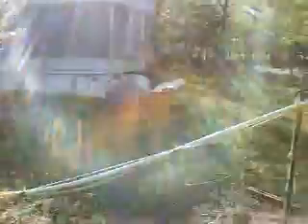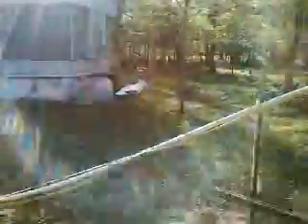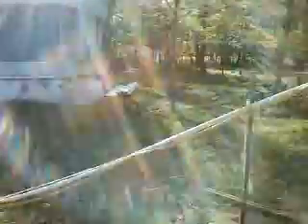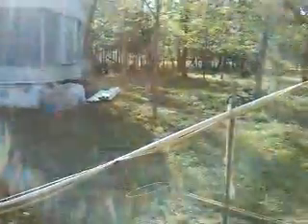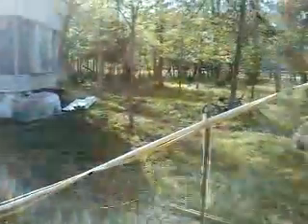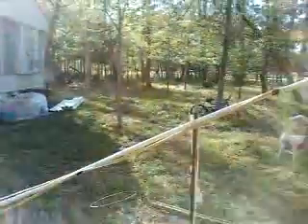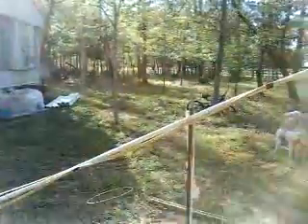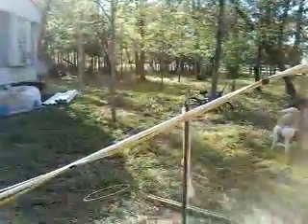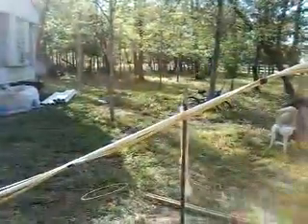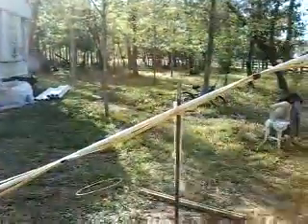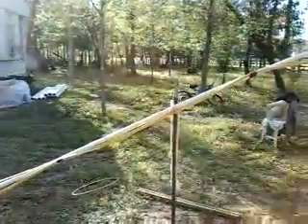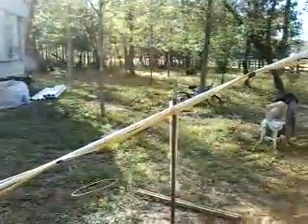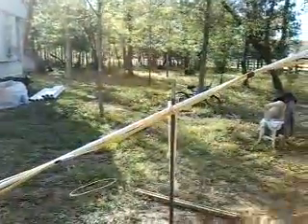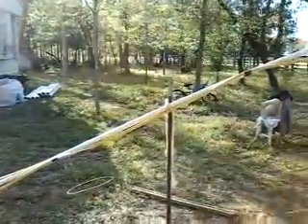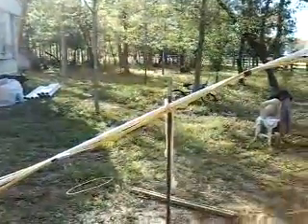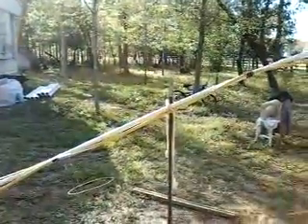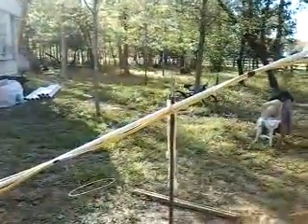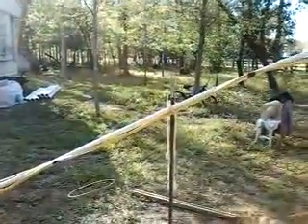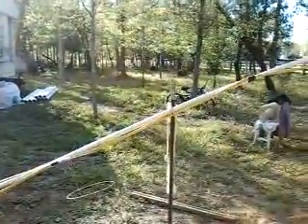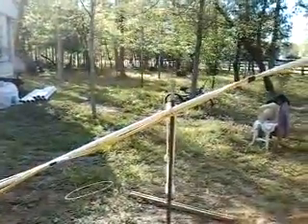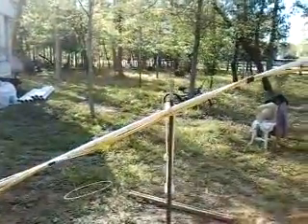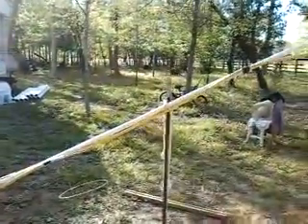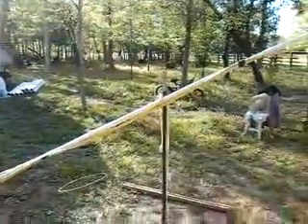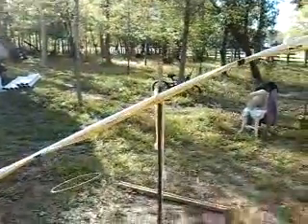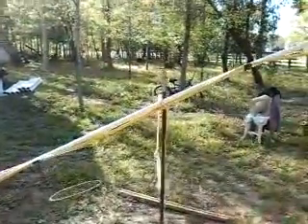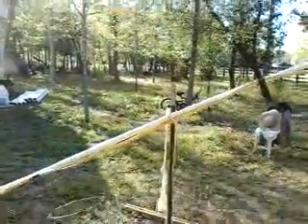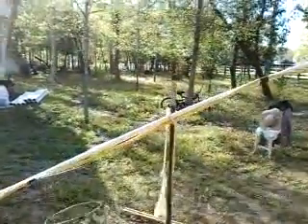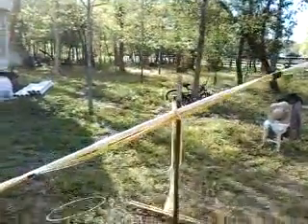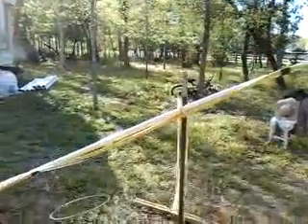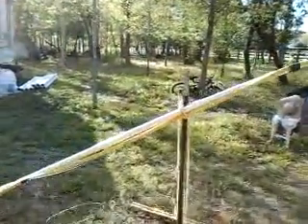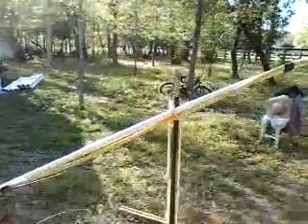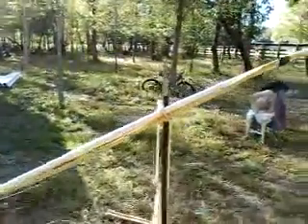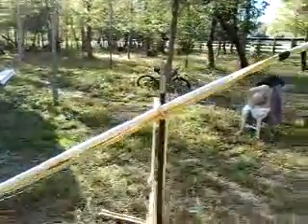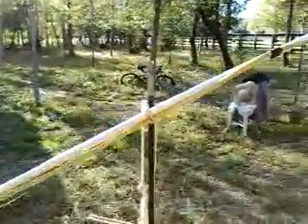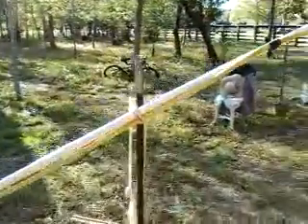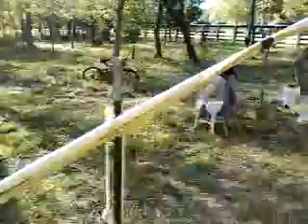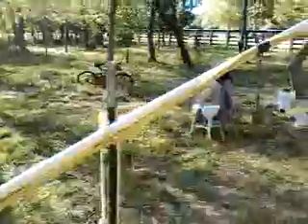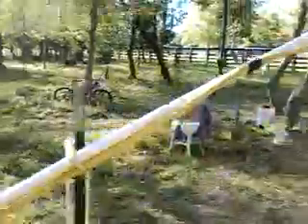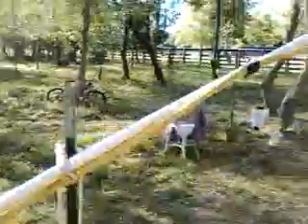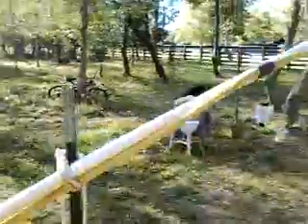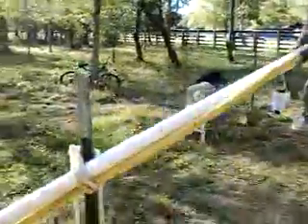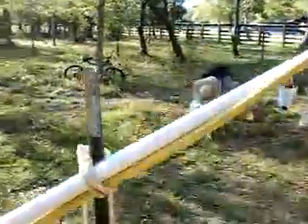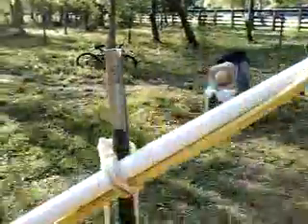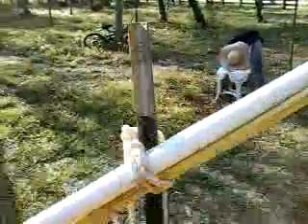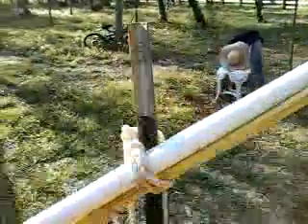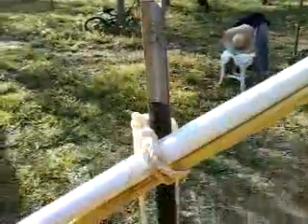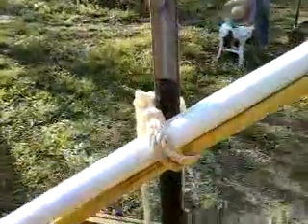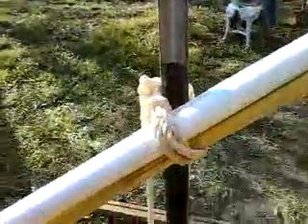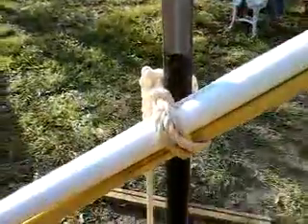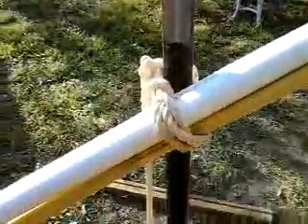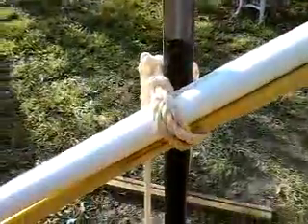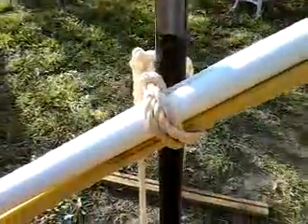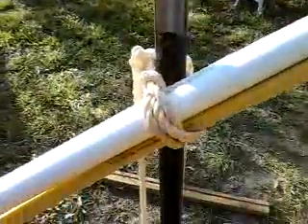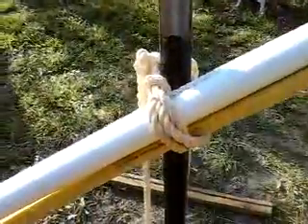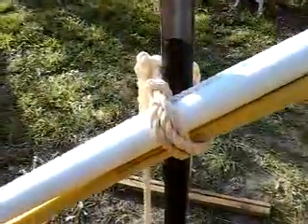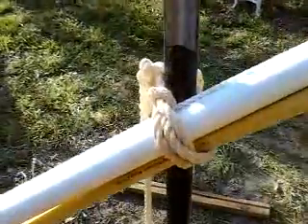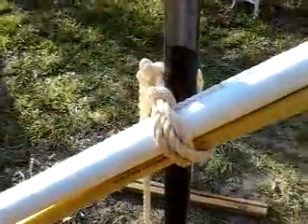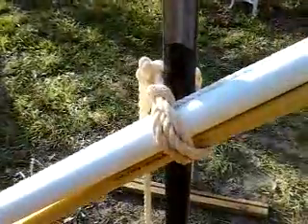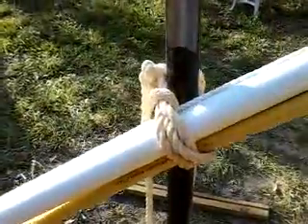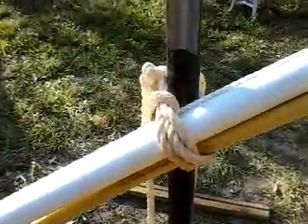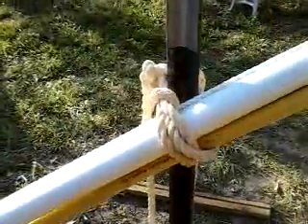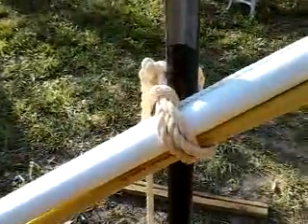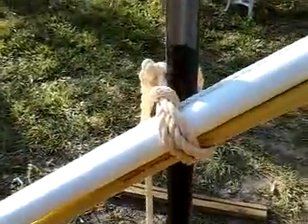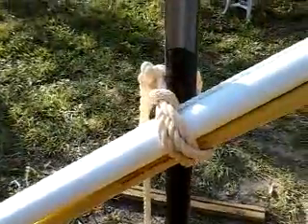This is my workstation. Don't know a knot, tie a lot.